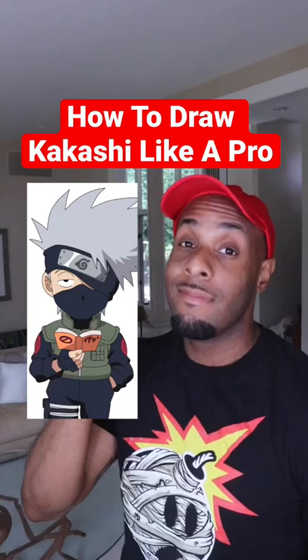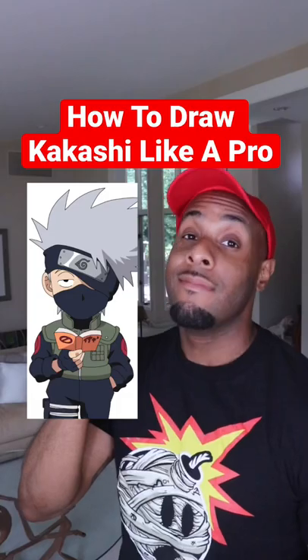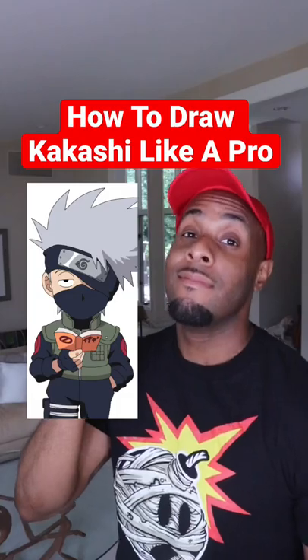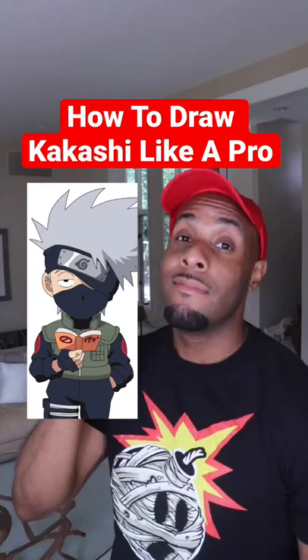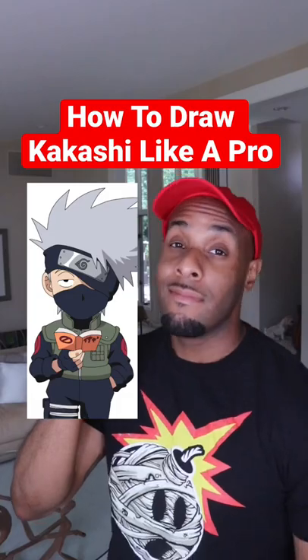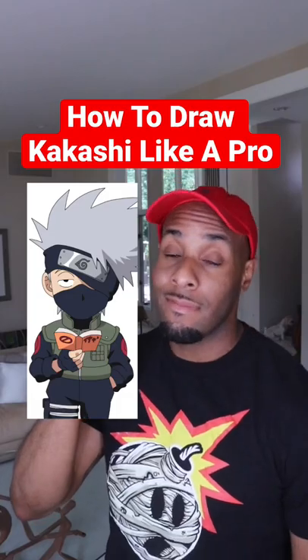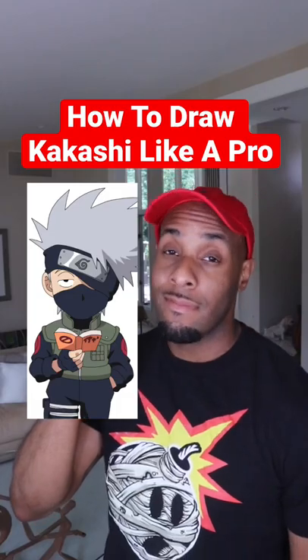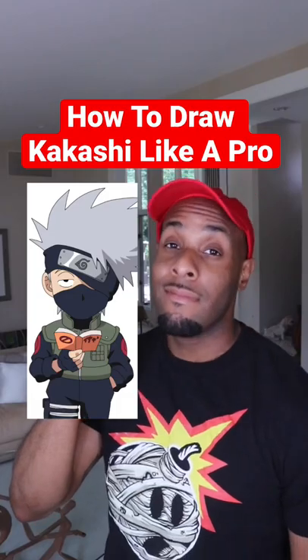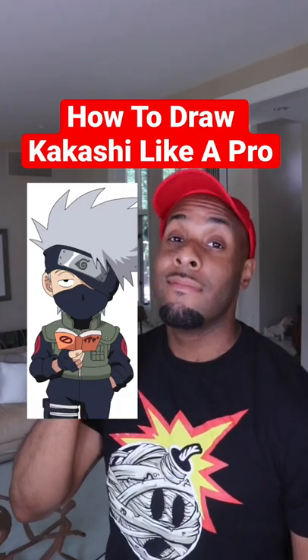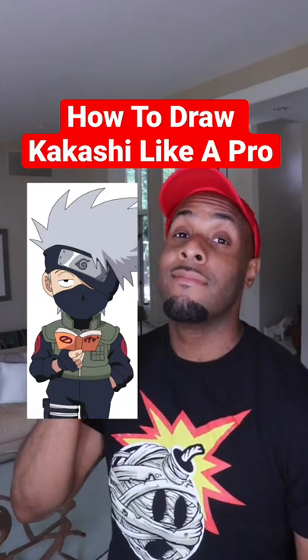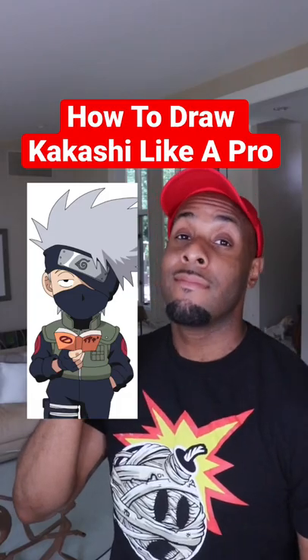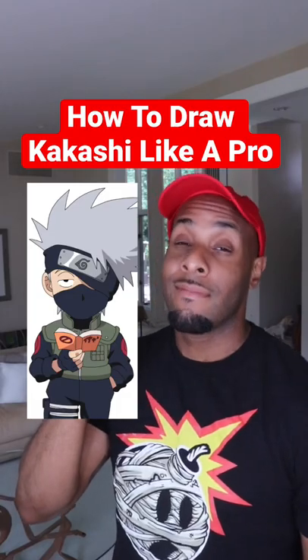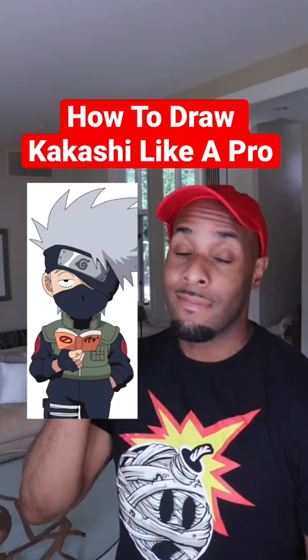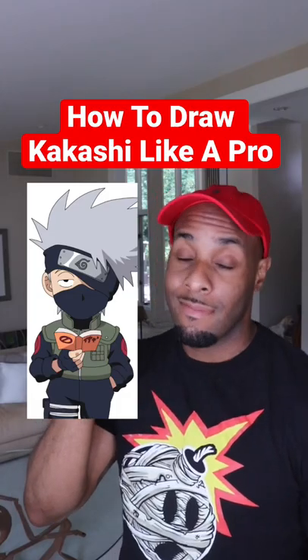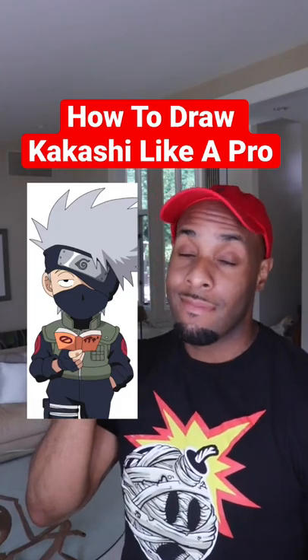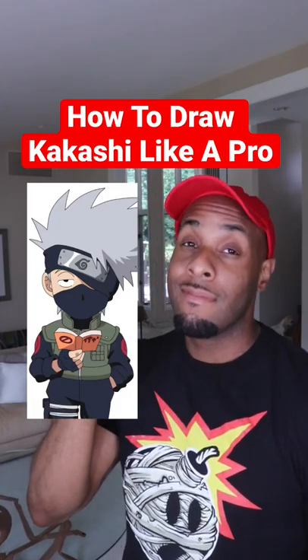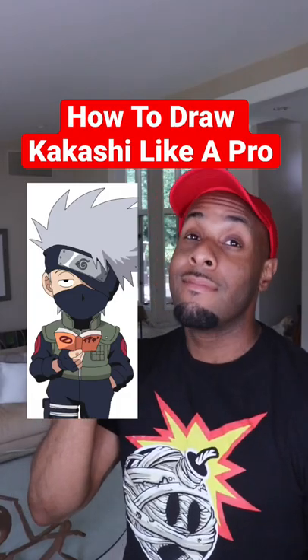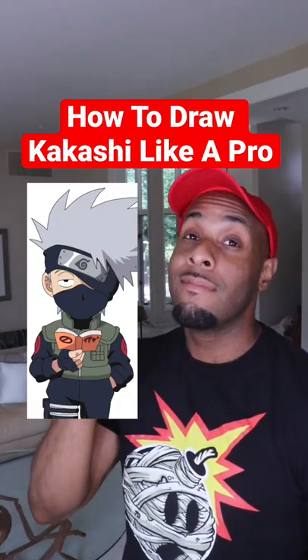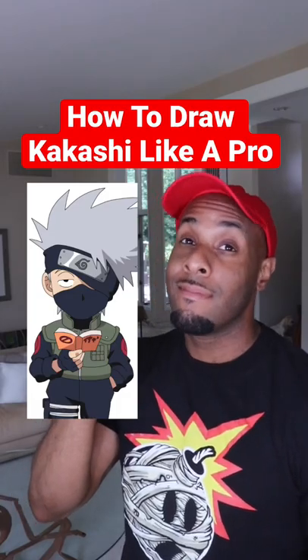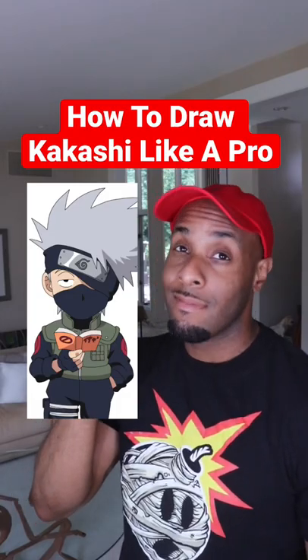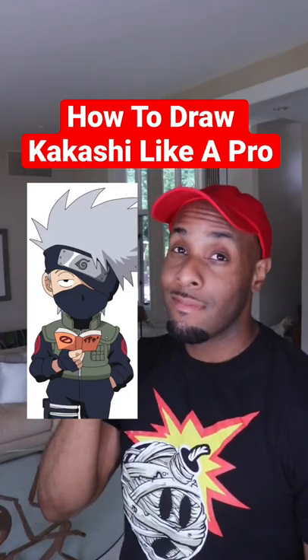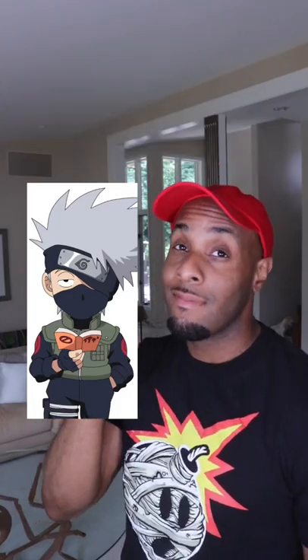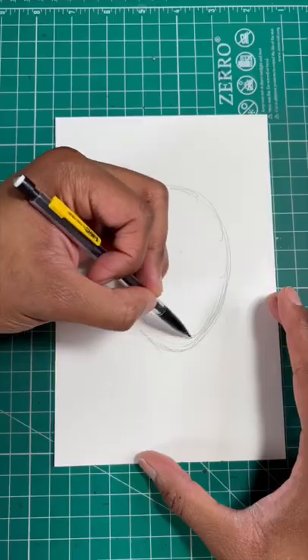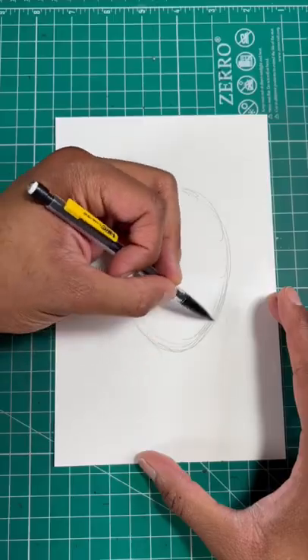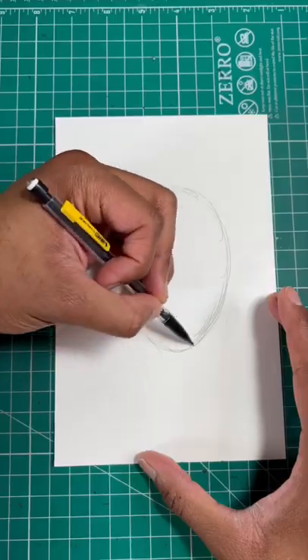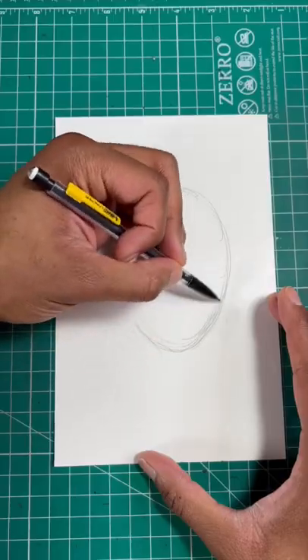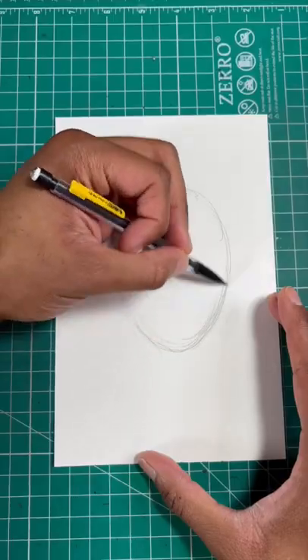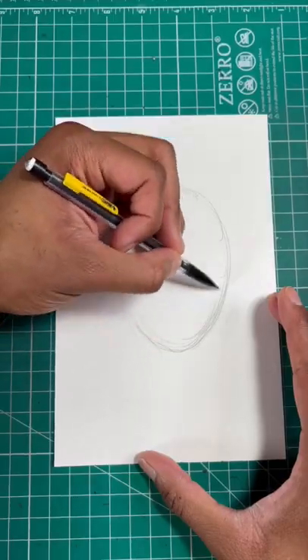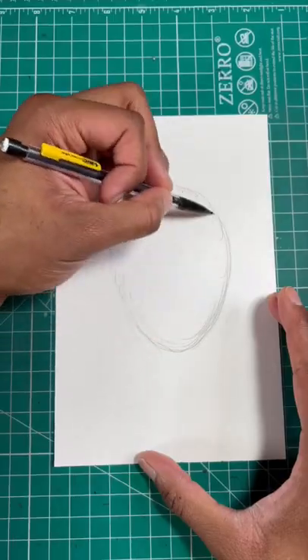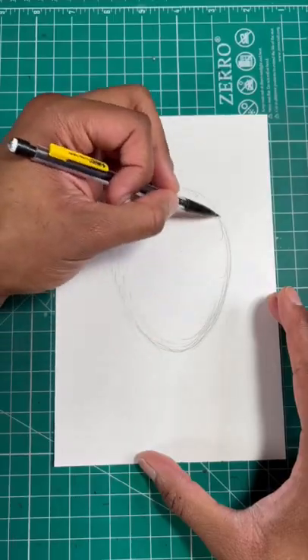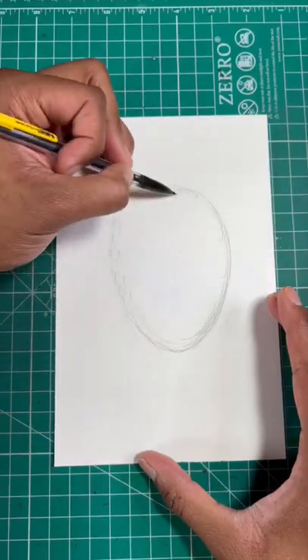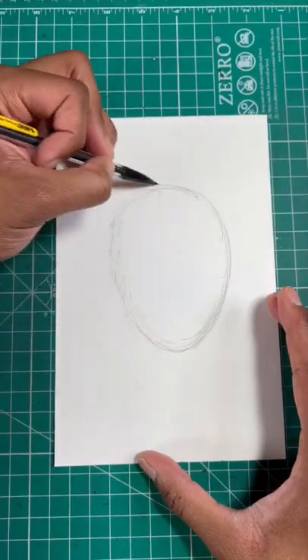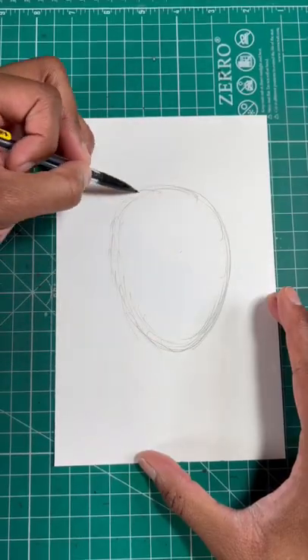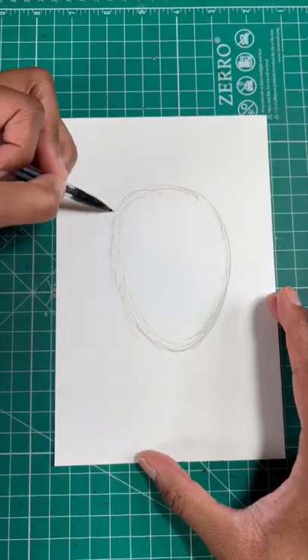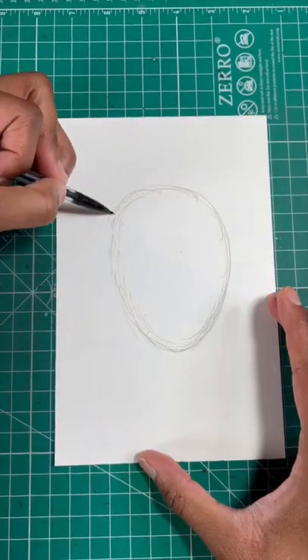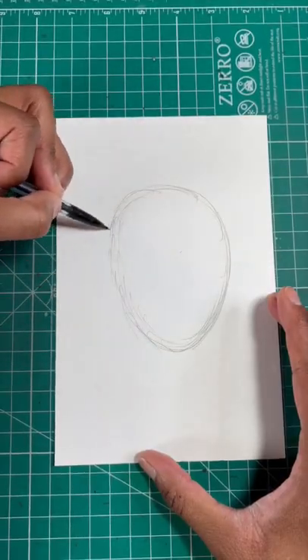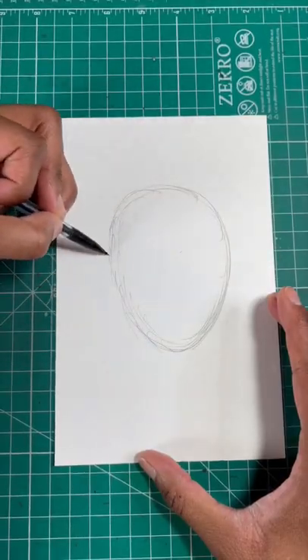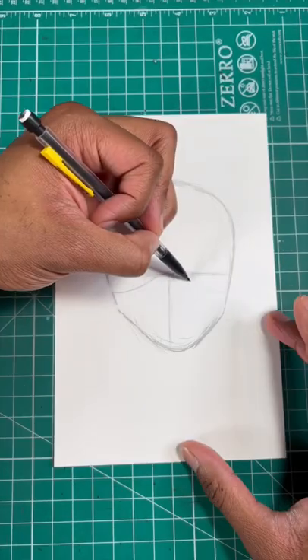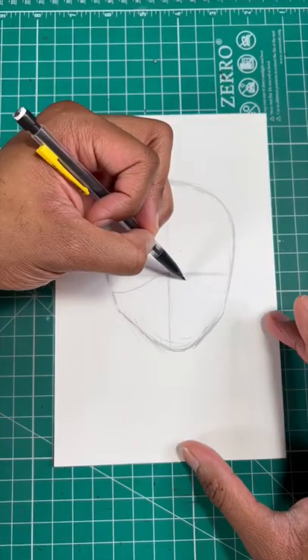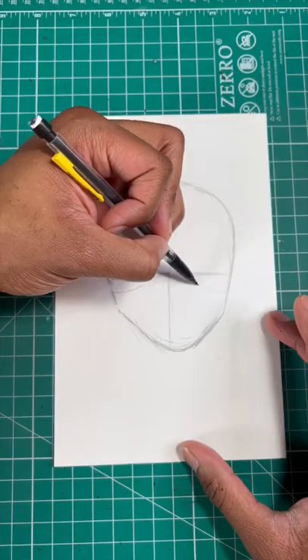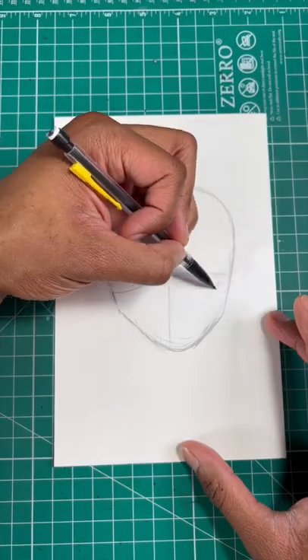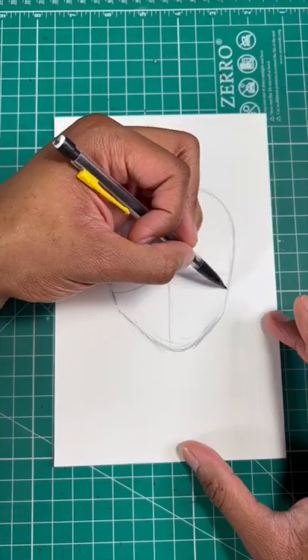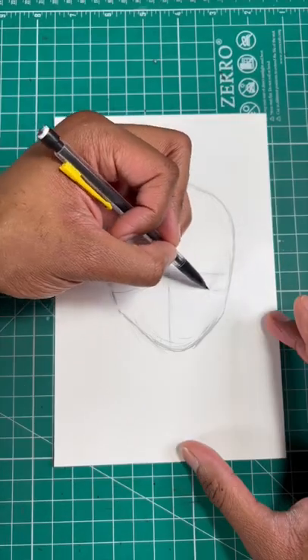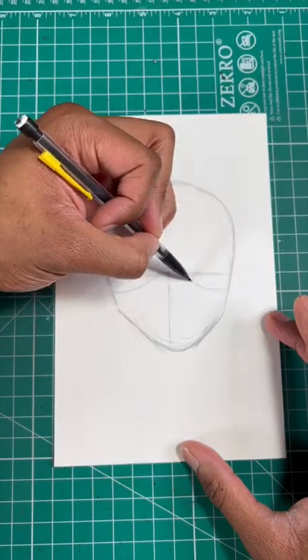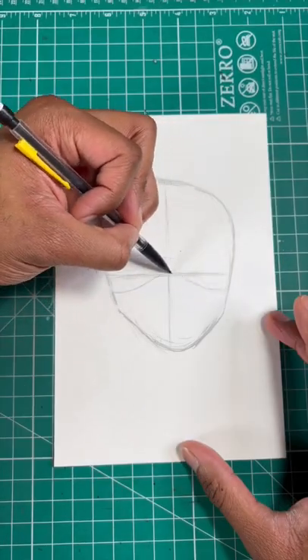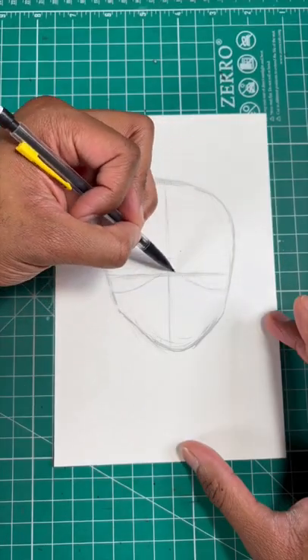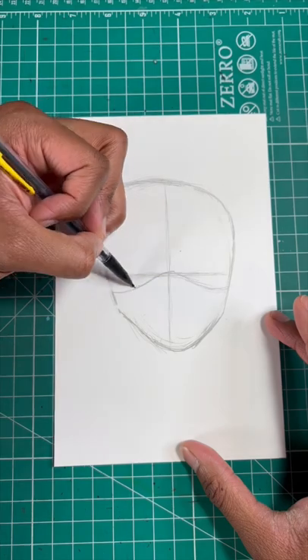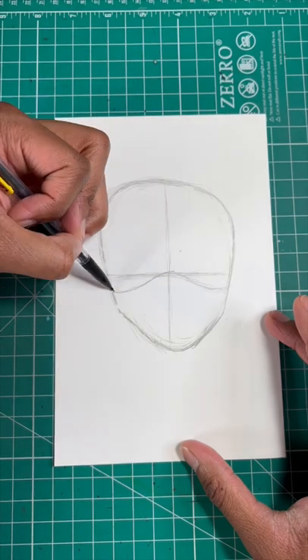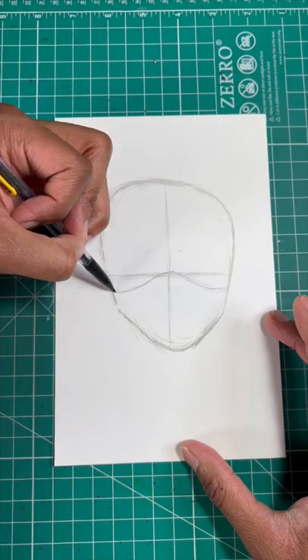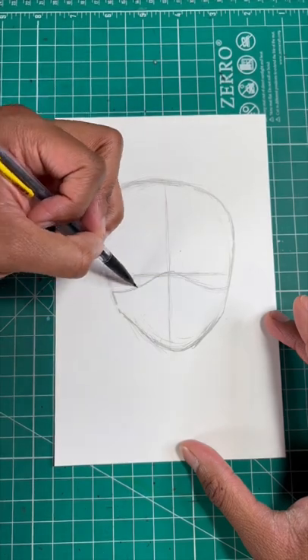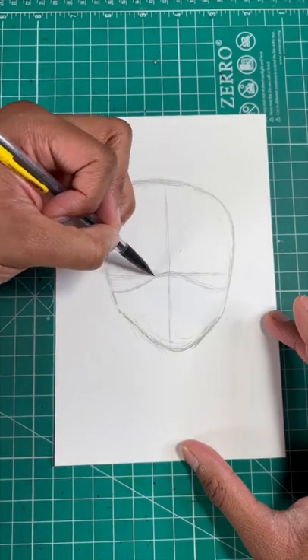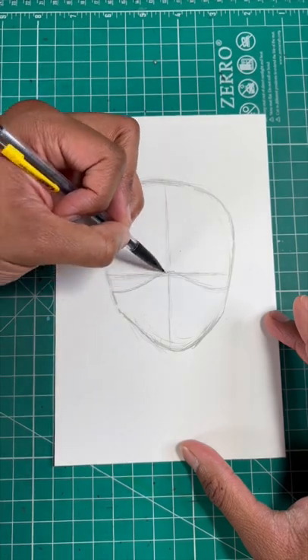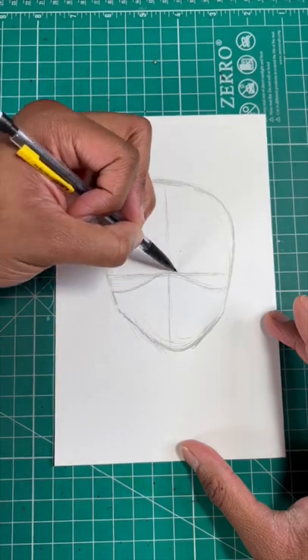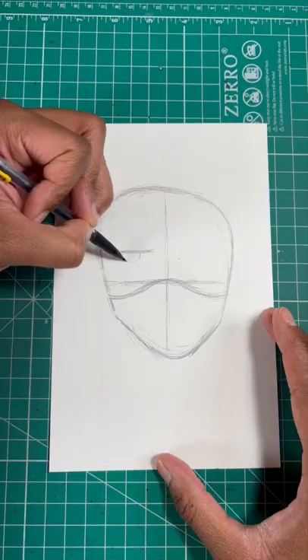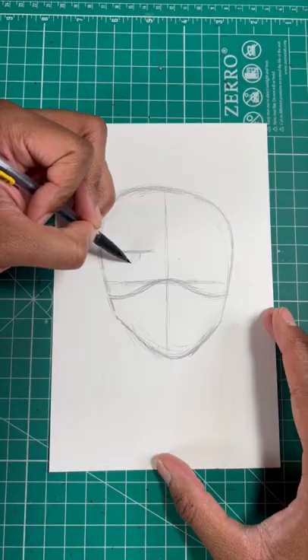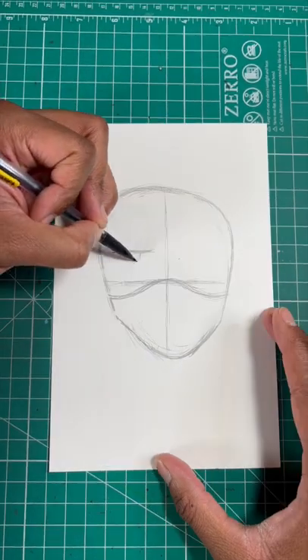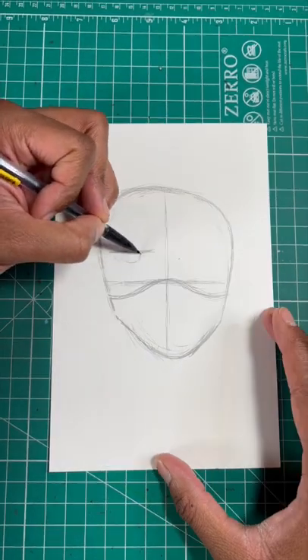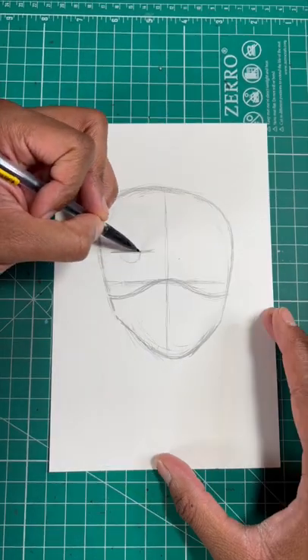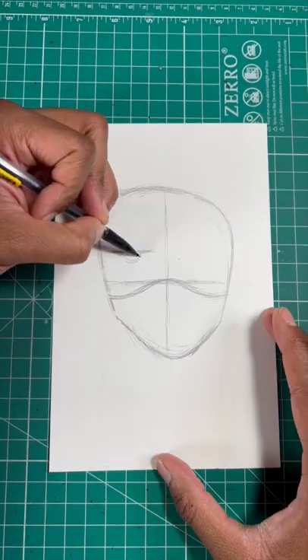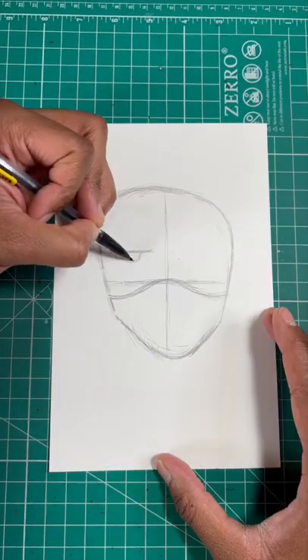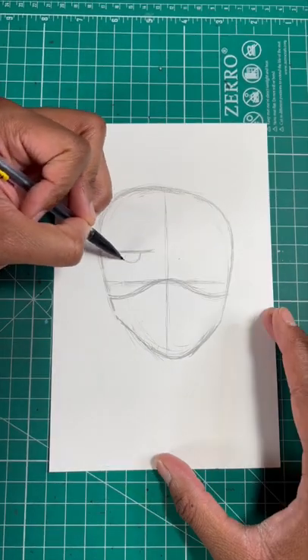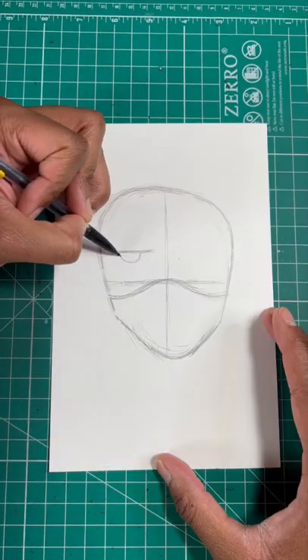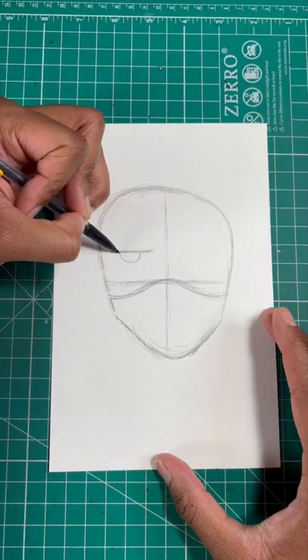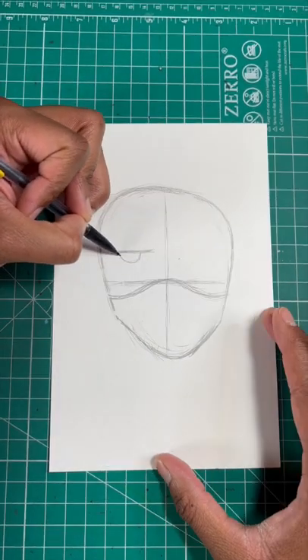We're gonna draw Kakashi like a pro, then keep watching. For our first step, let's draw an egg shape. Now let's draw a wavy line for his mask. Now a half circle for his eye.